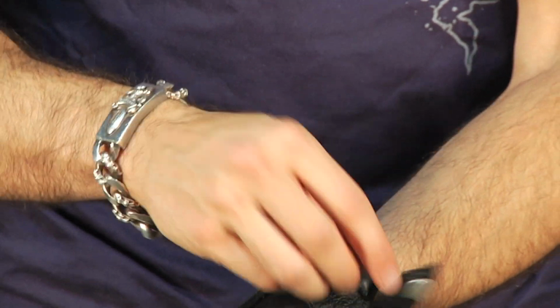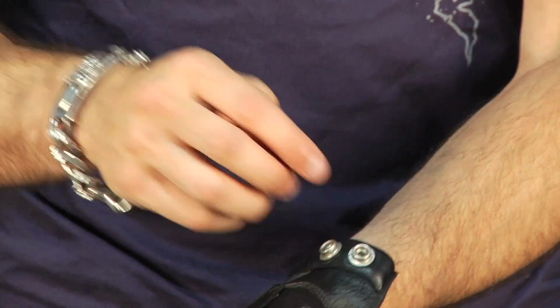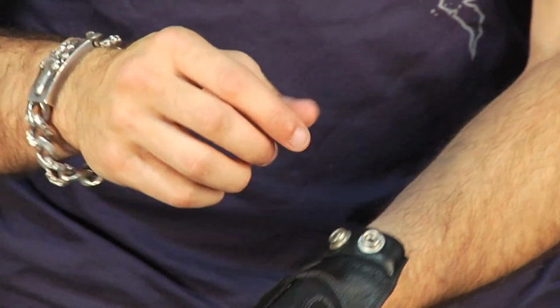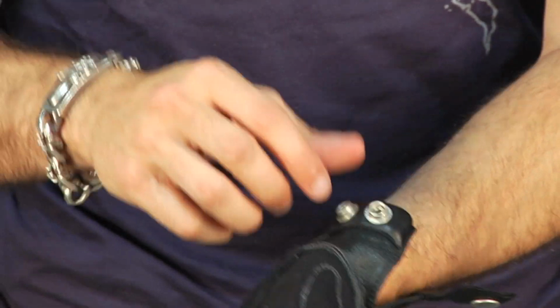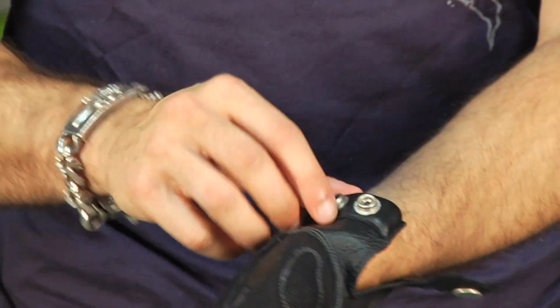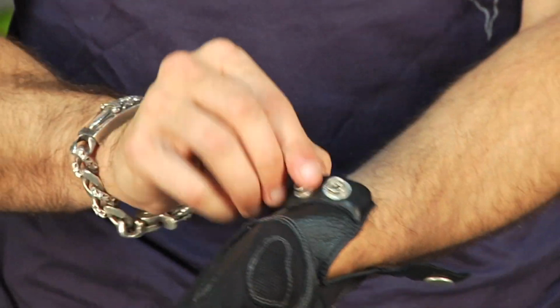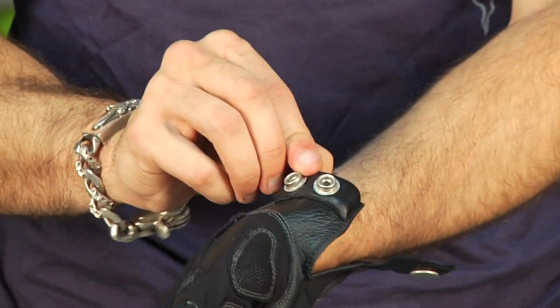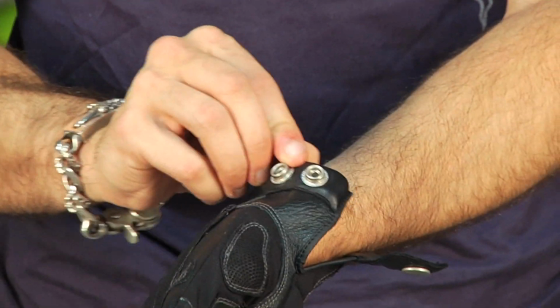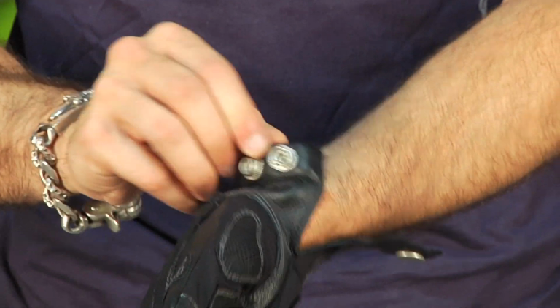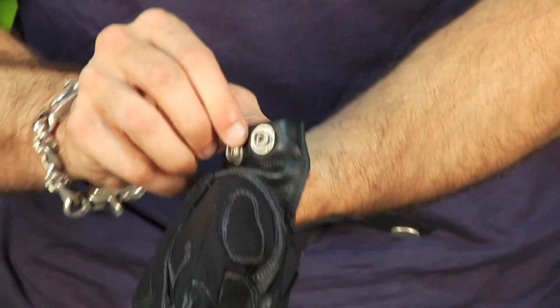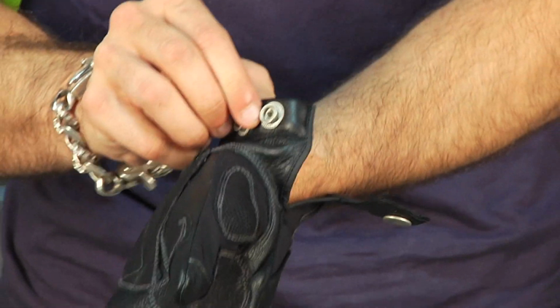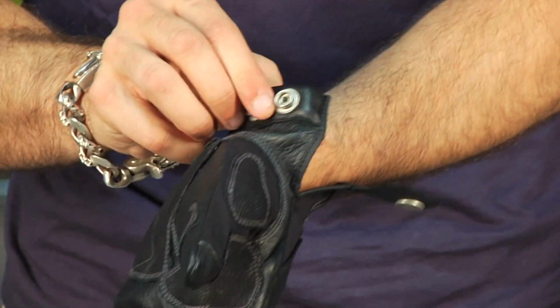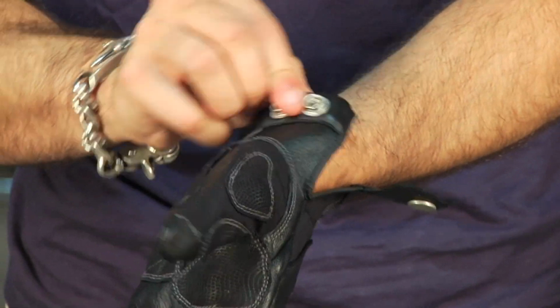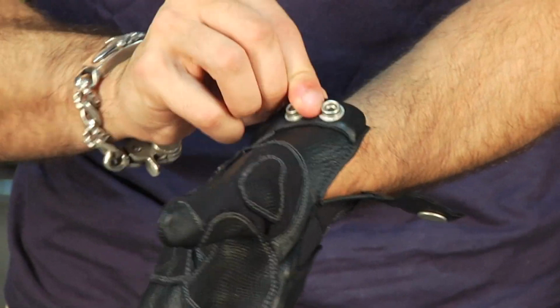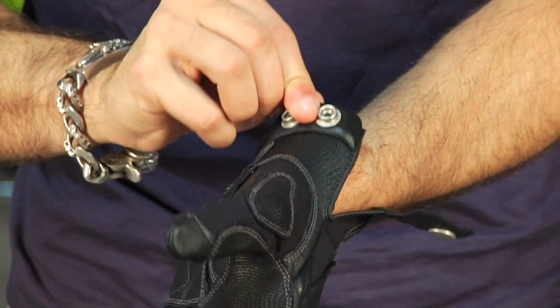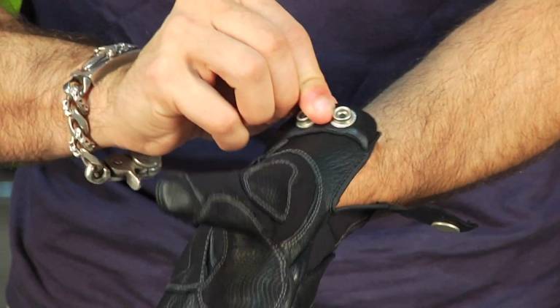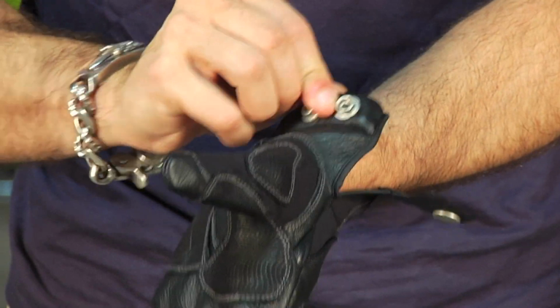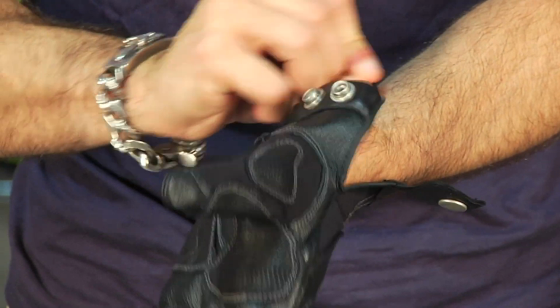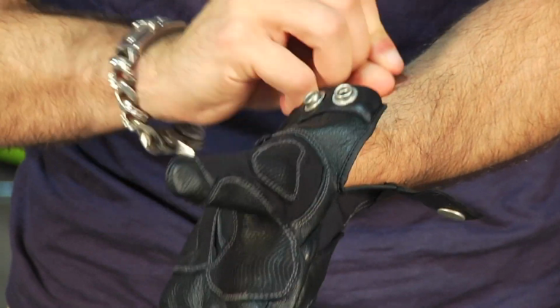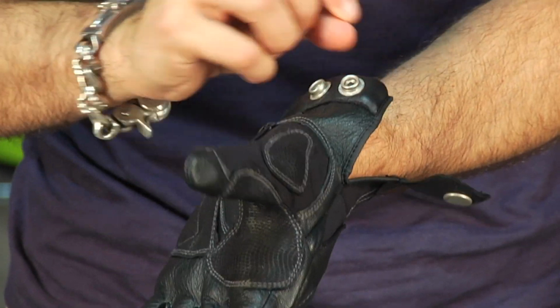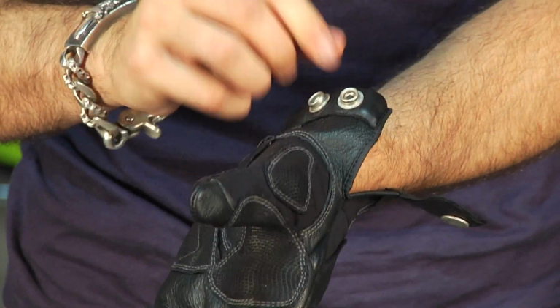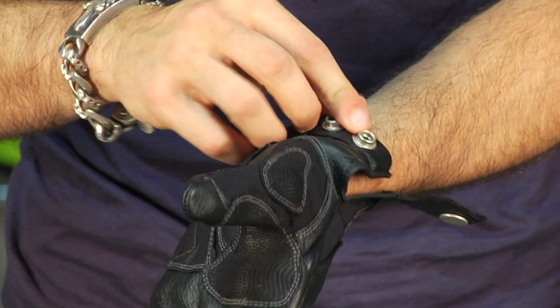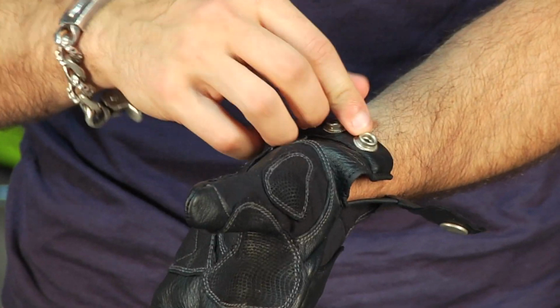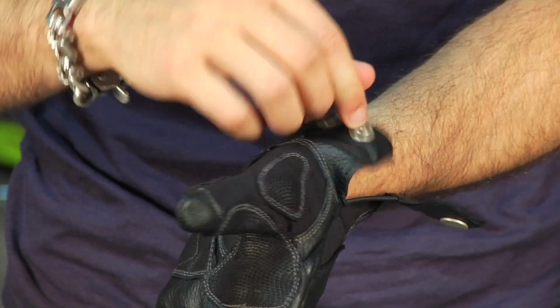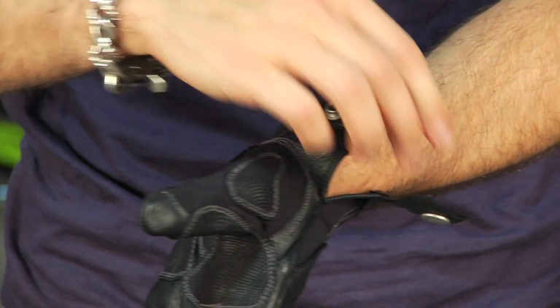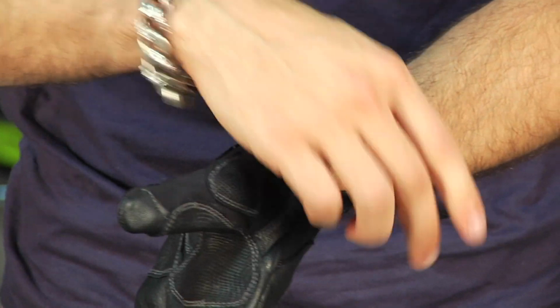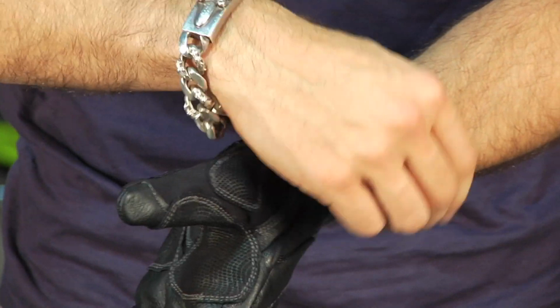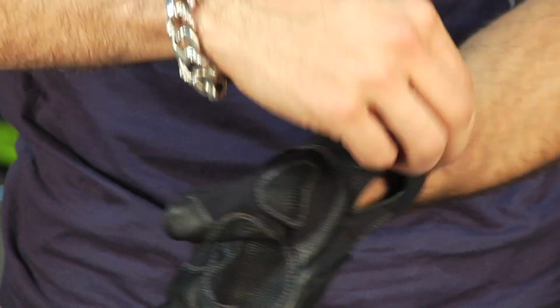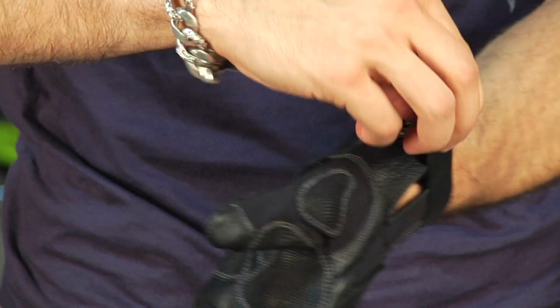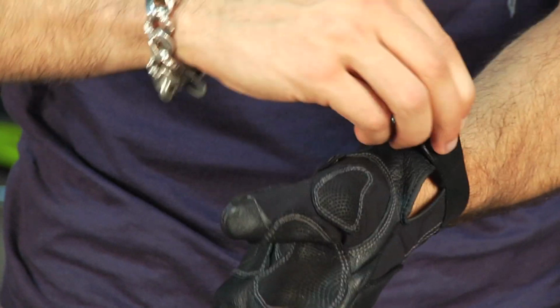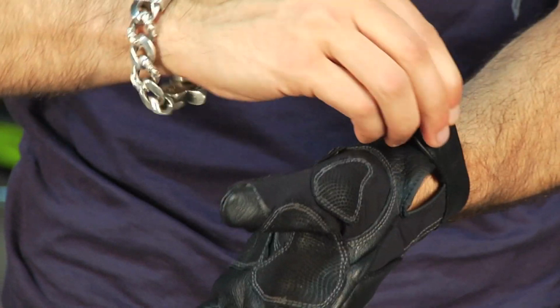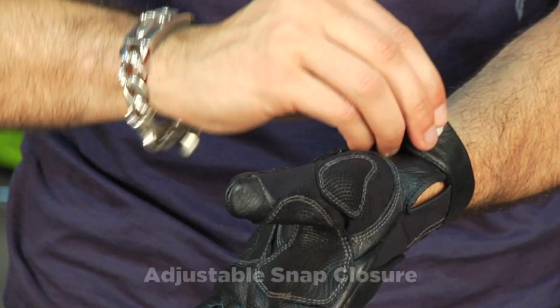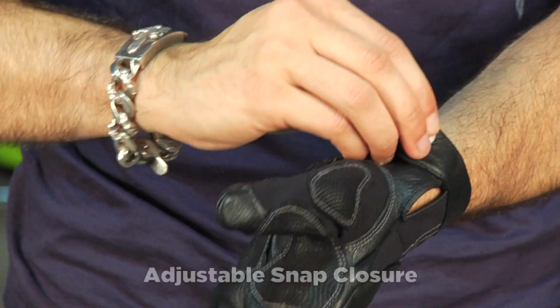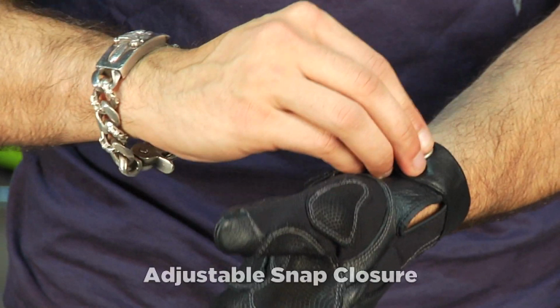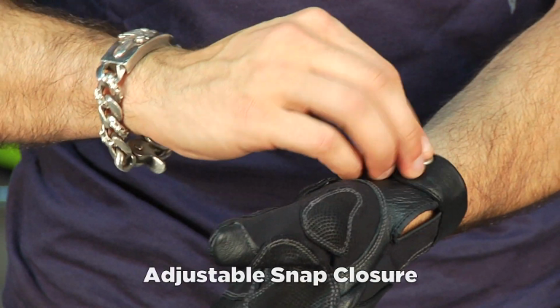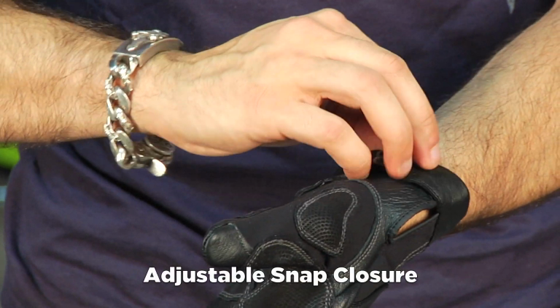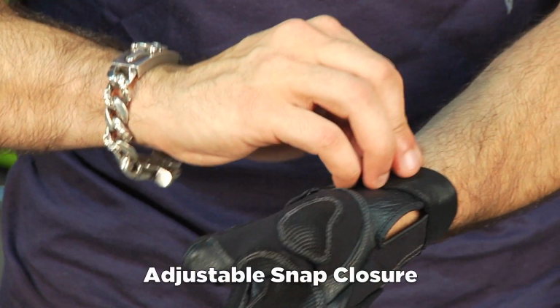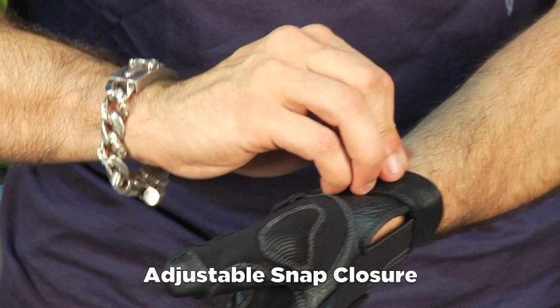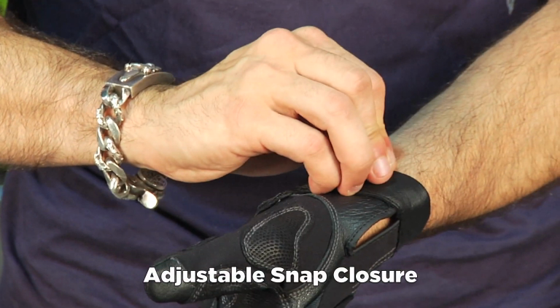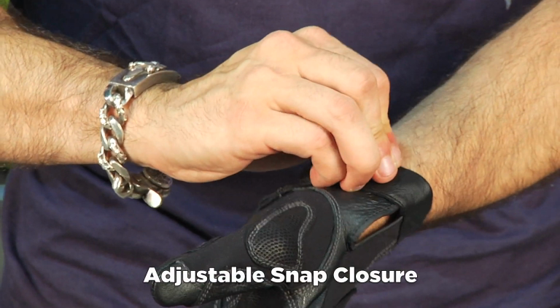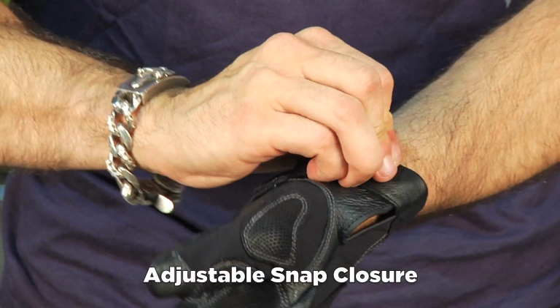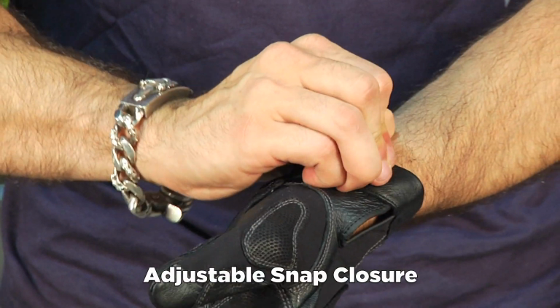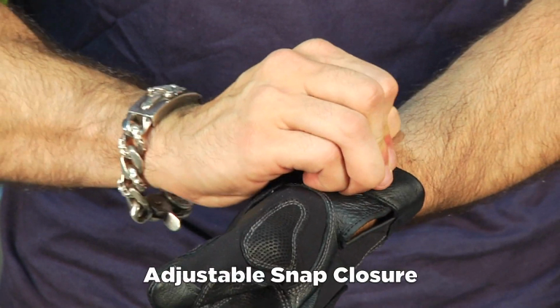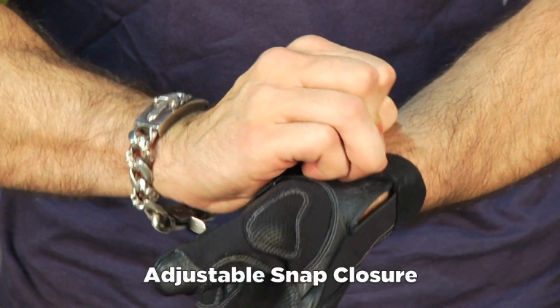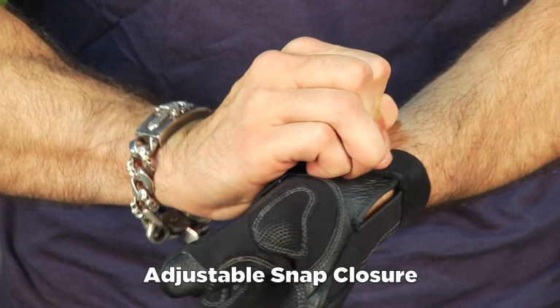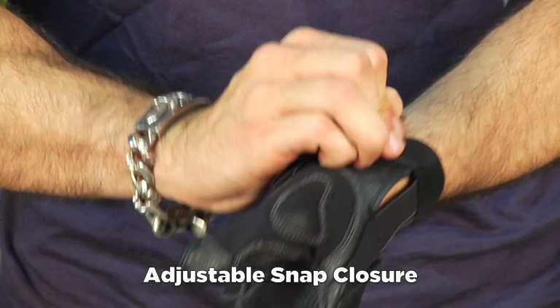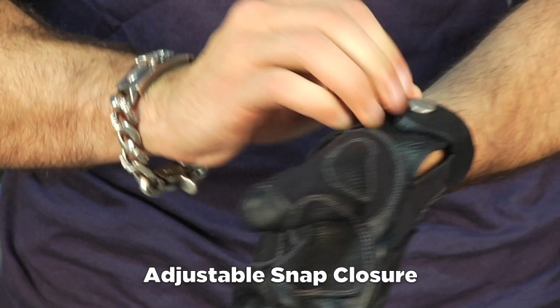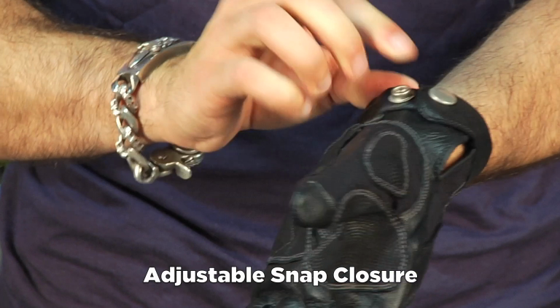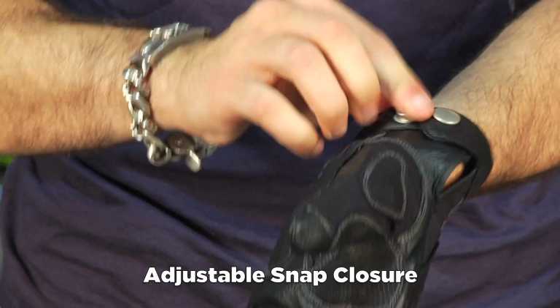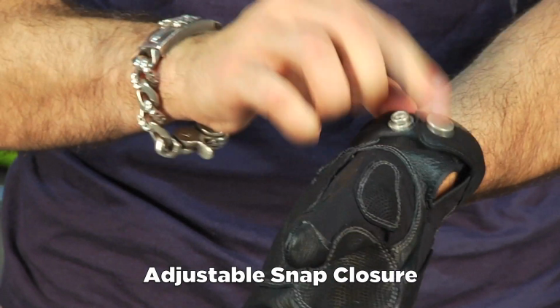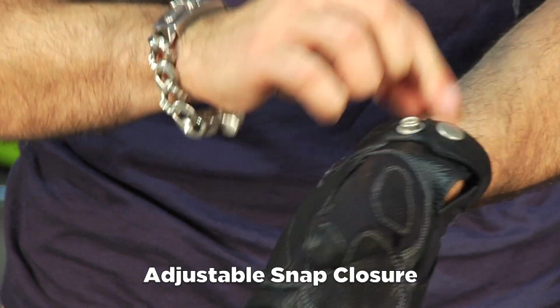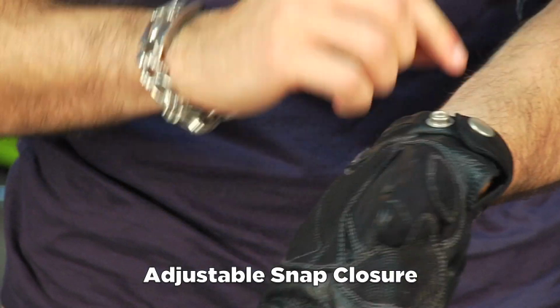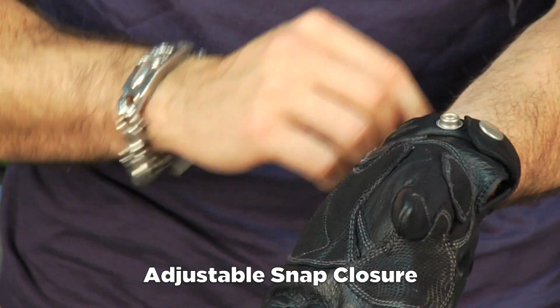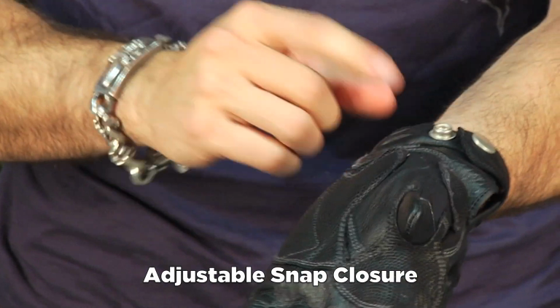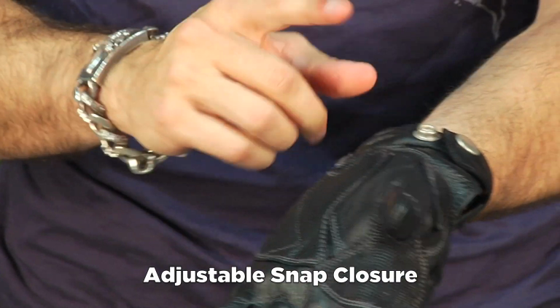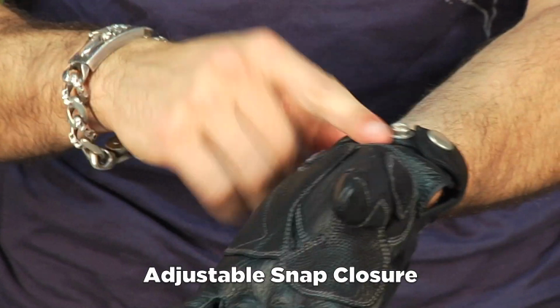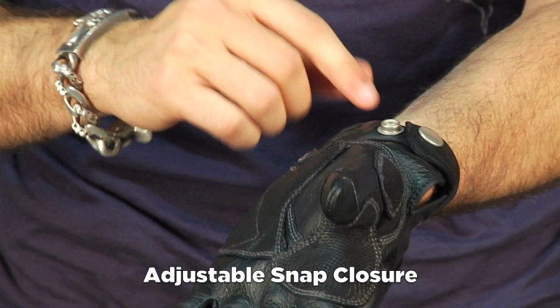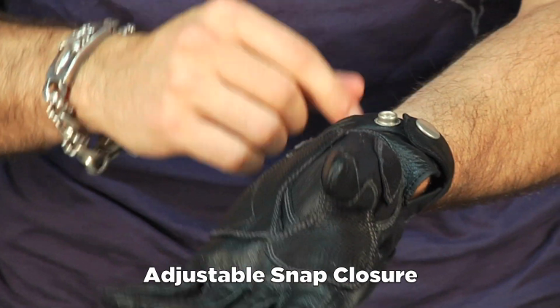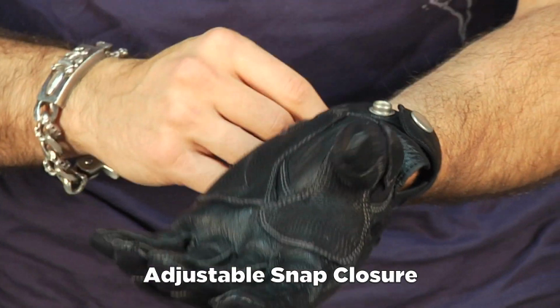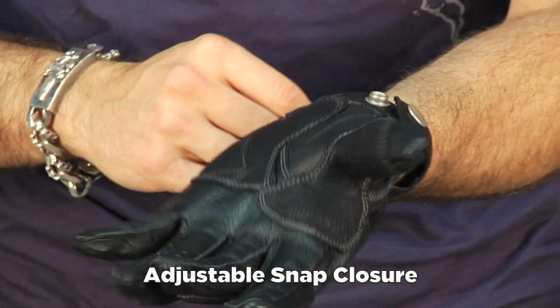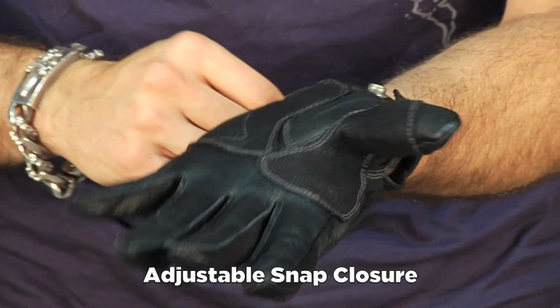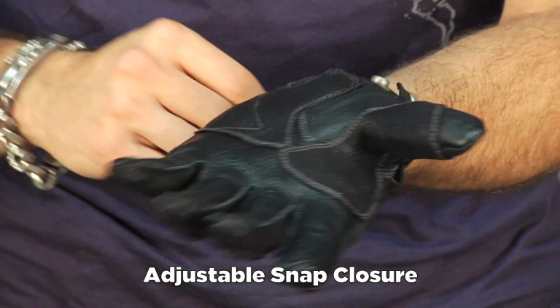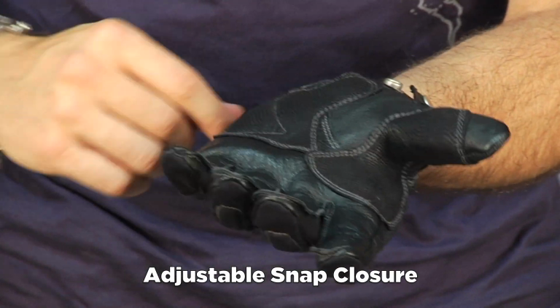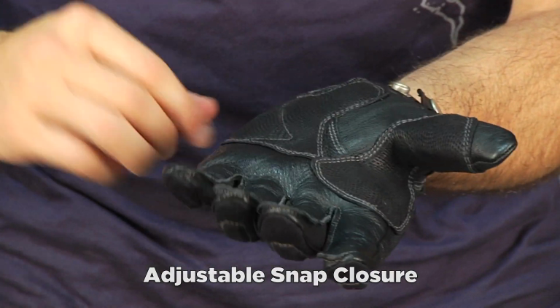For the first time in a while, we're not seeing Velcro down here. It's a two snap, almost like a leather jacket style snap there, which is nice. Nice change of pace.